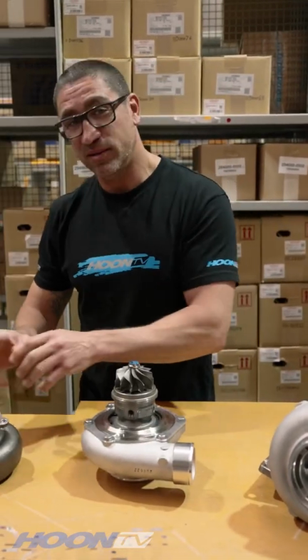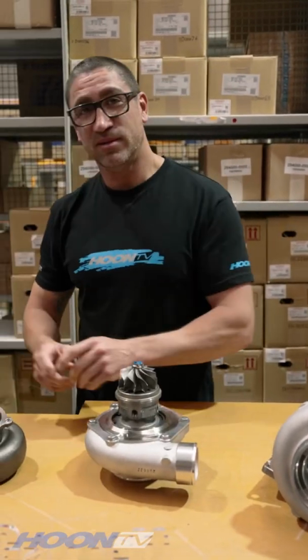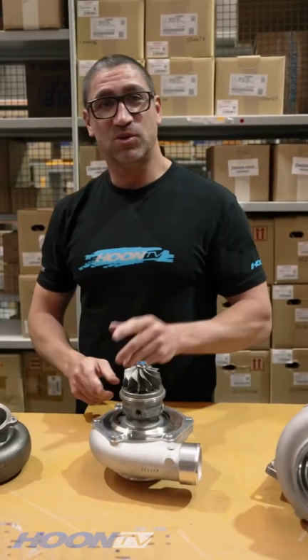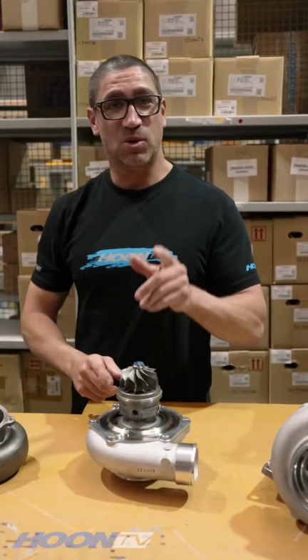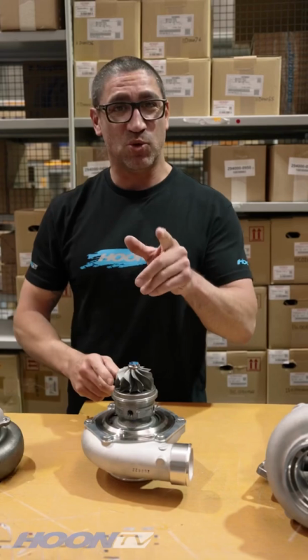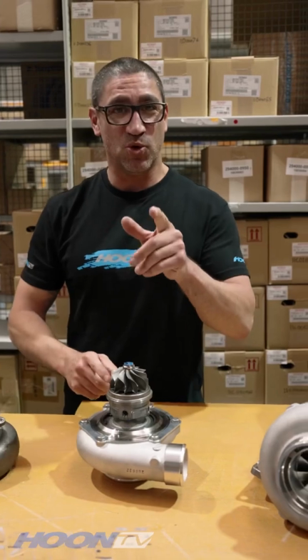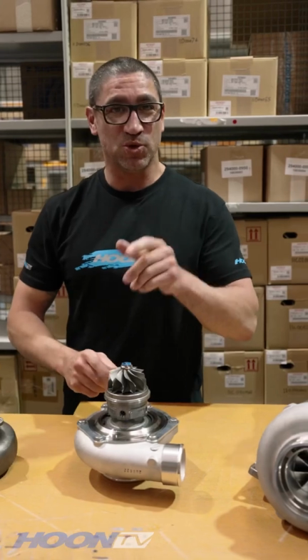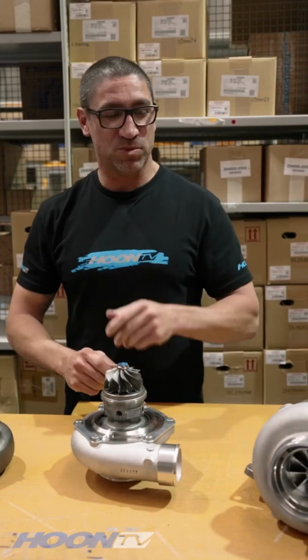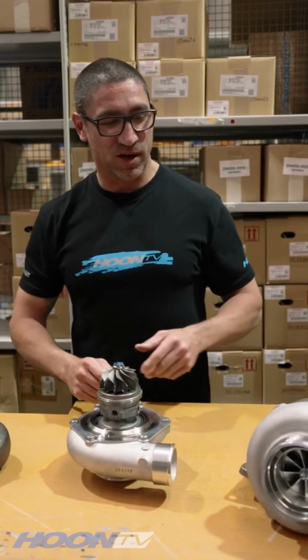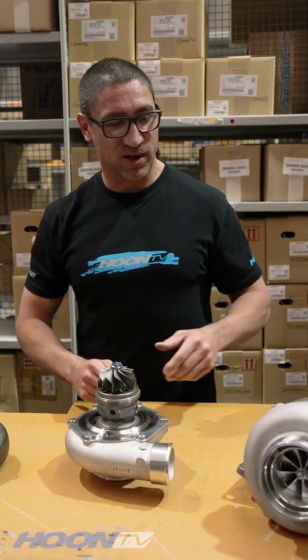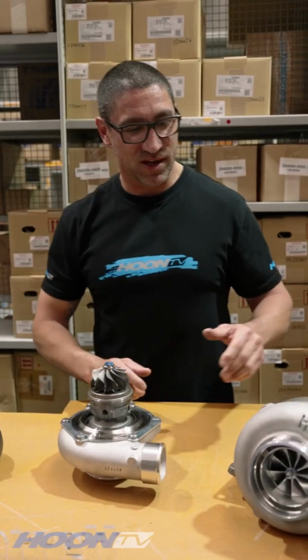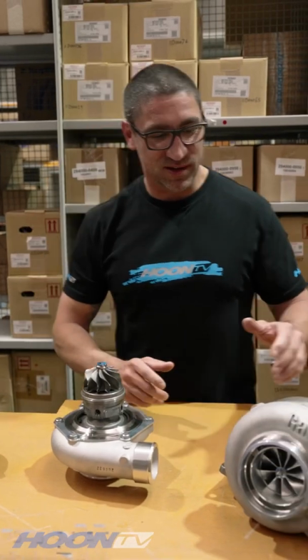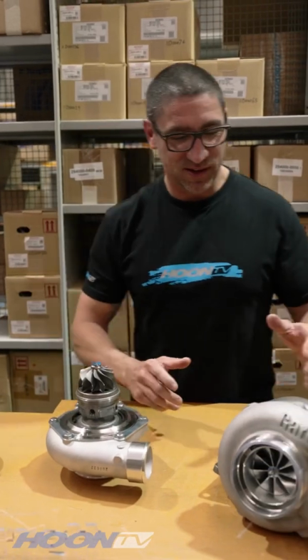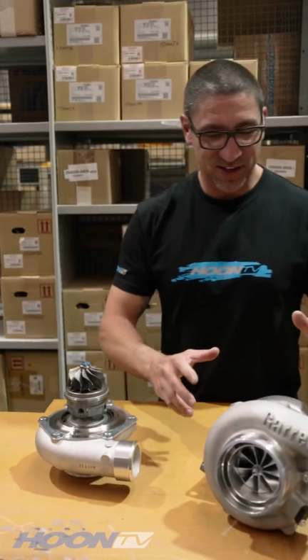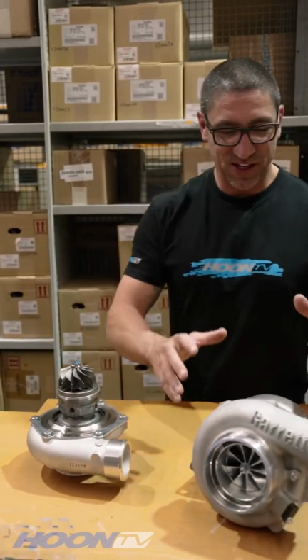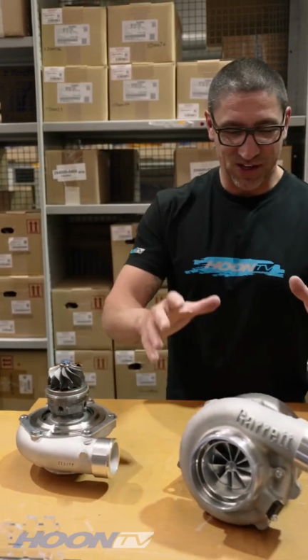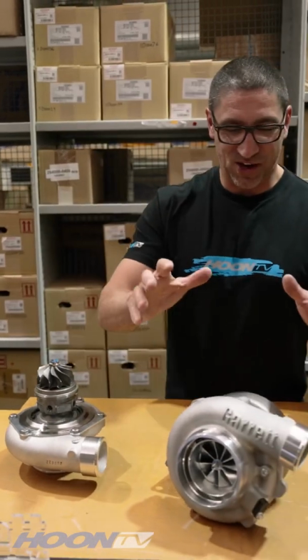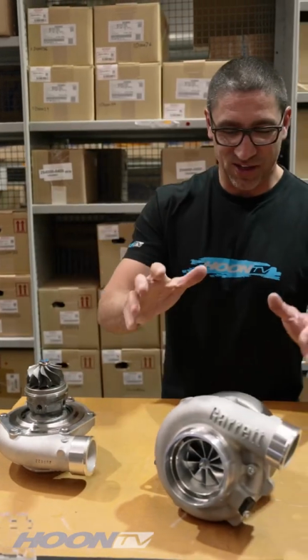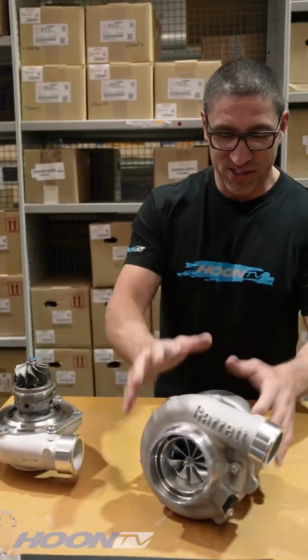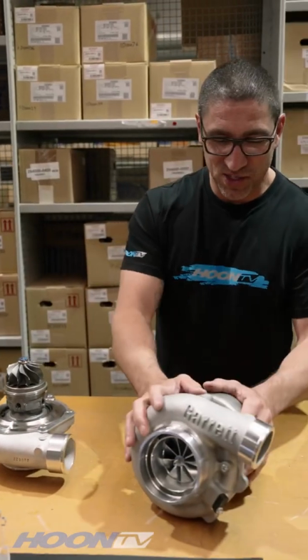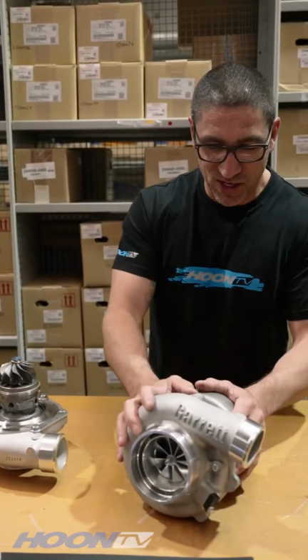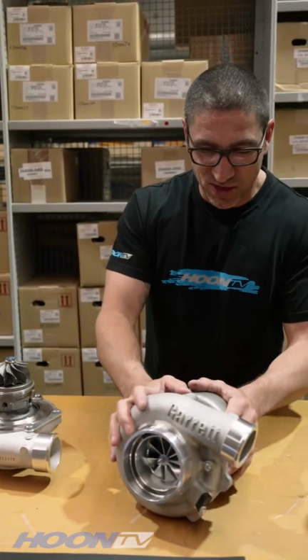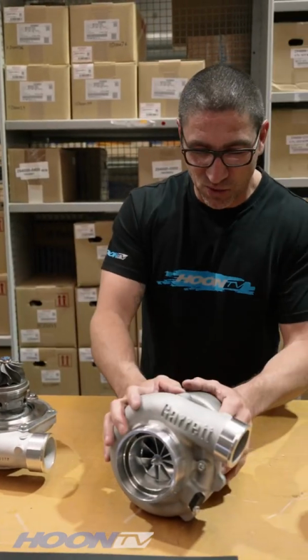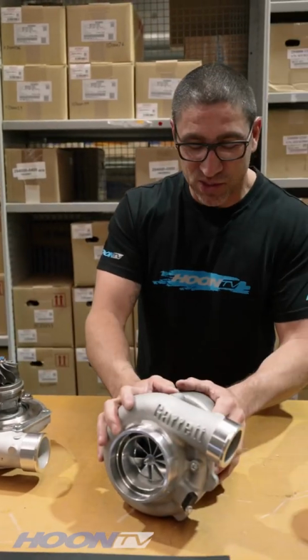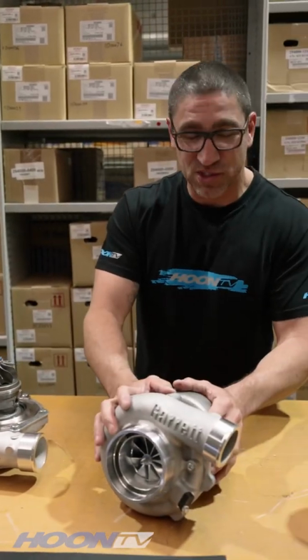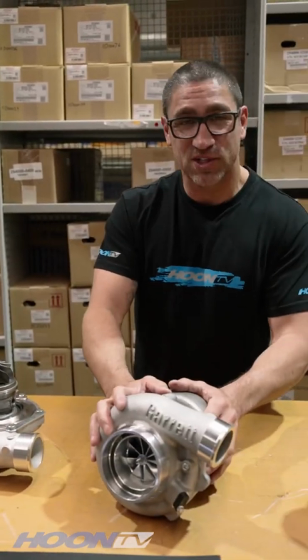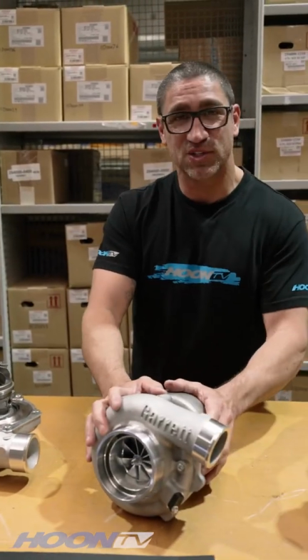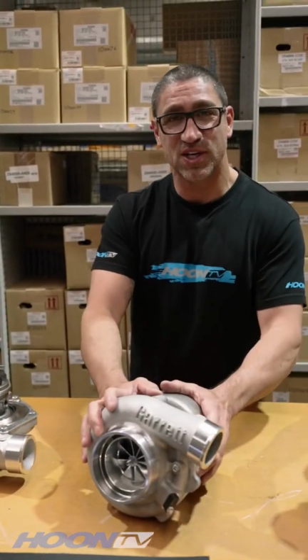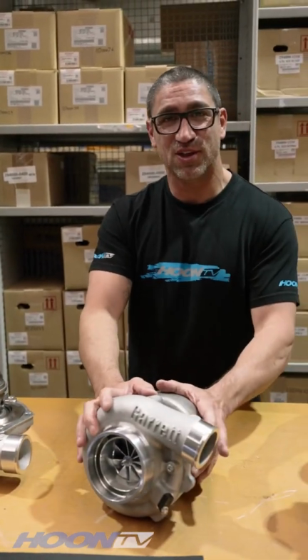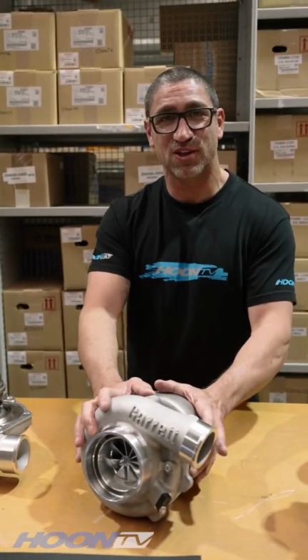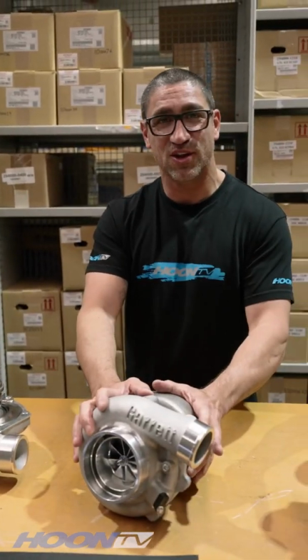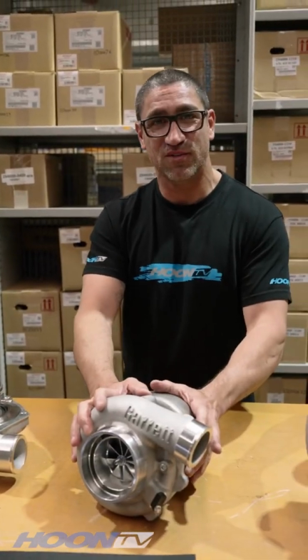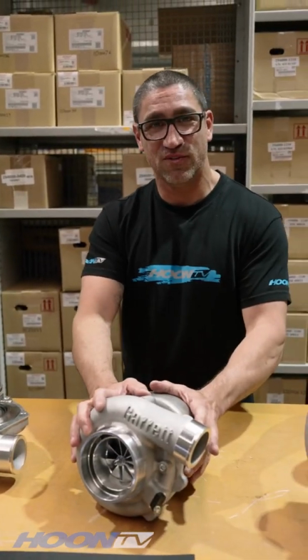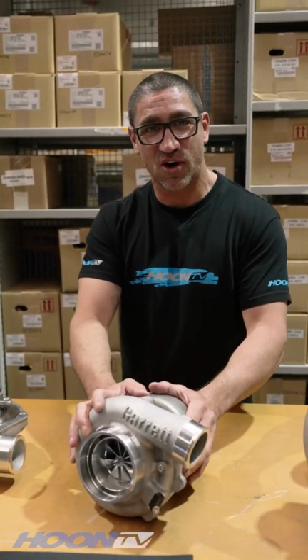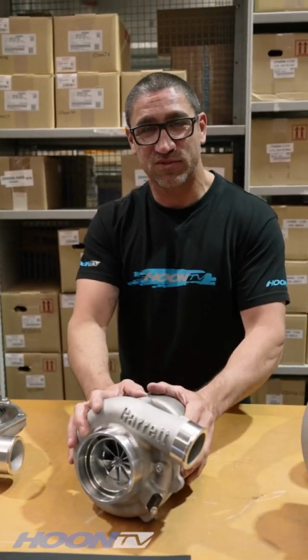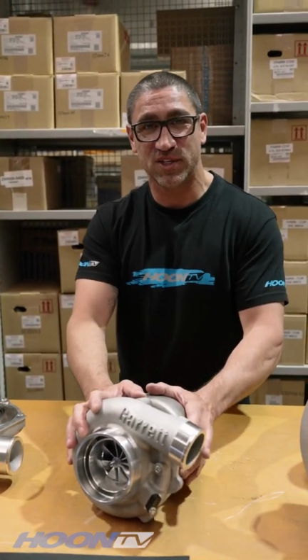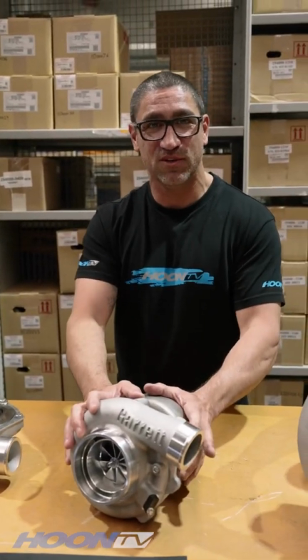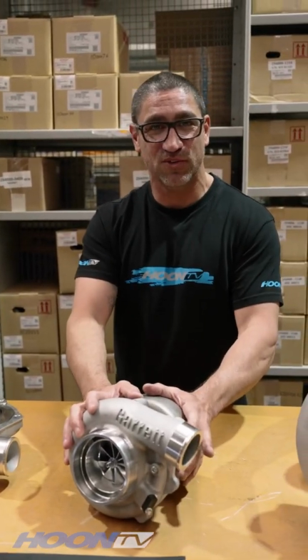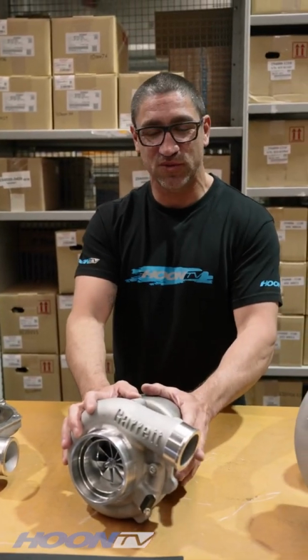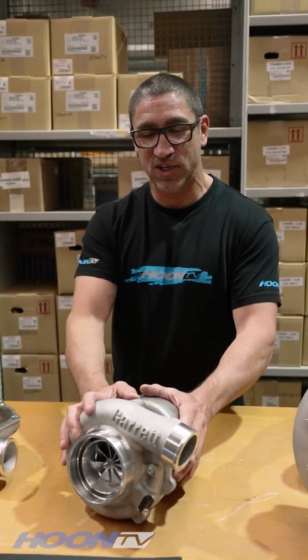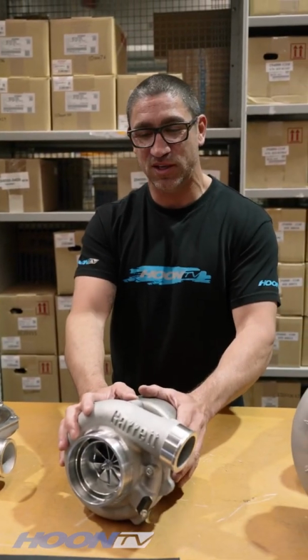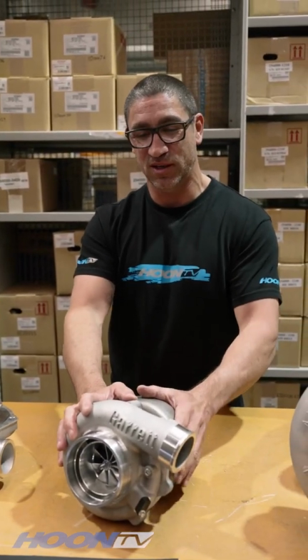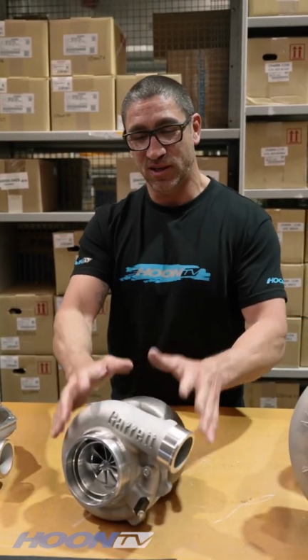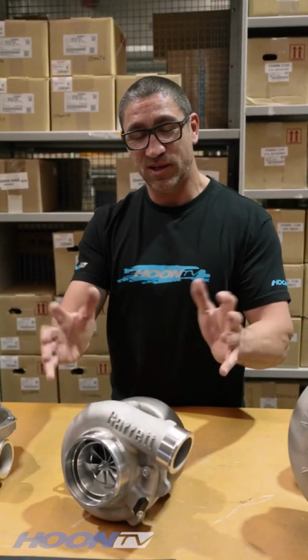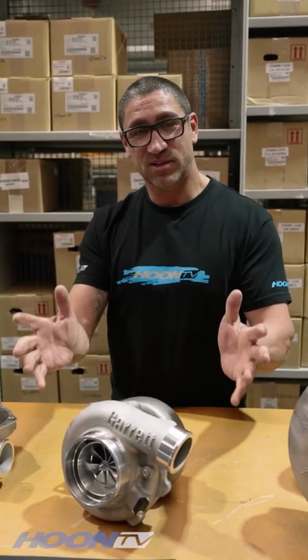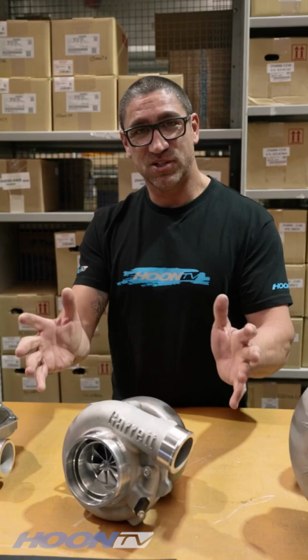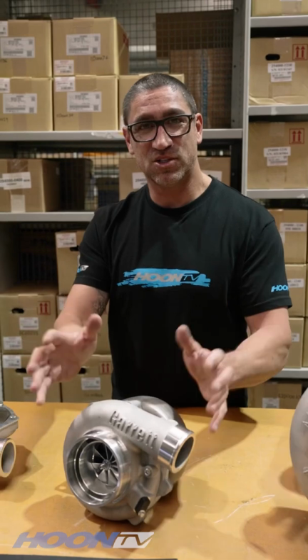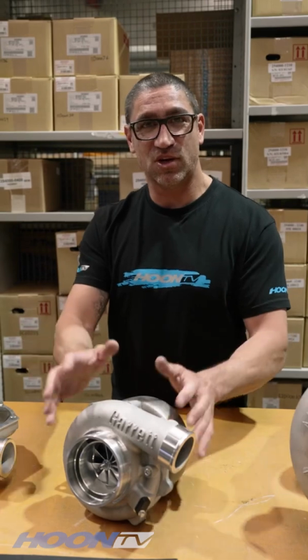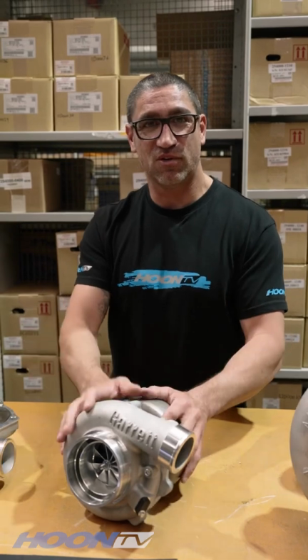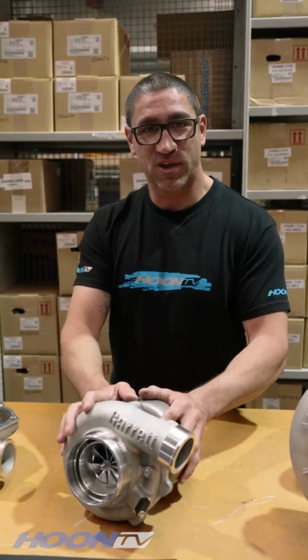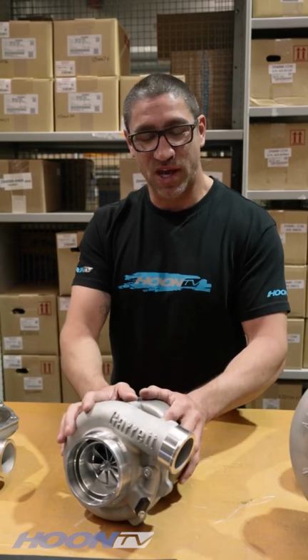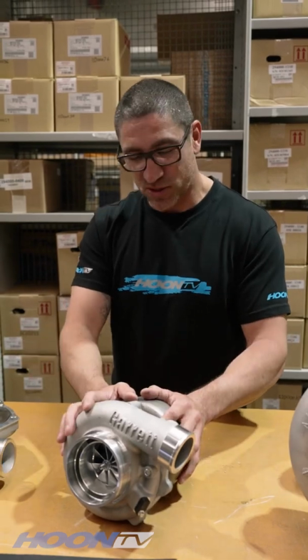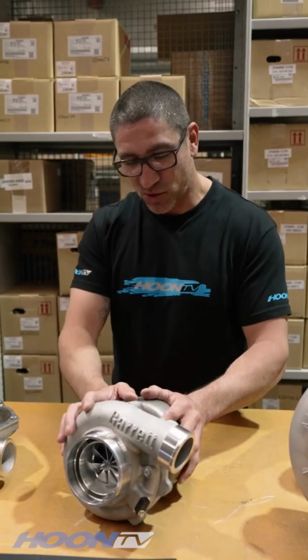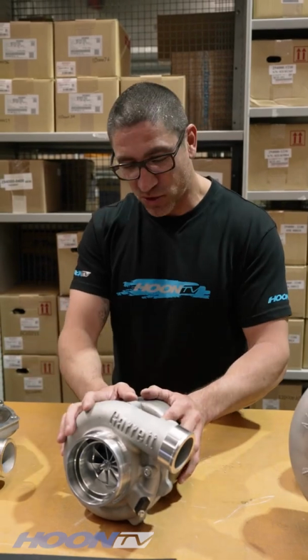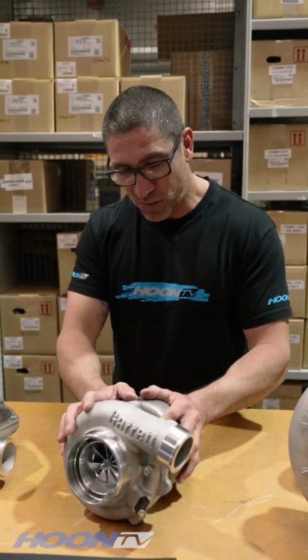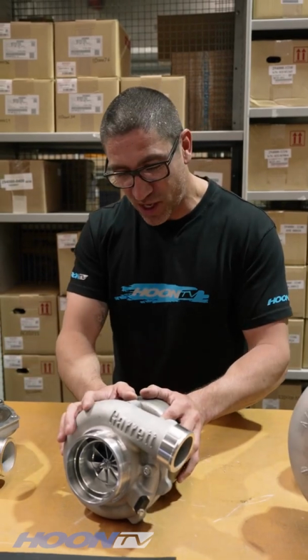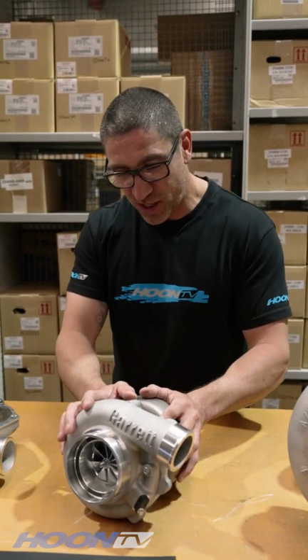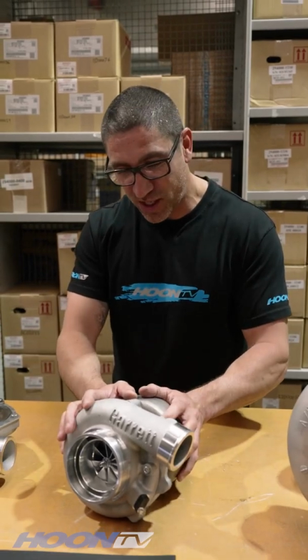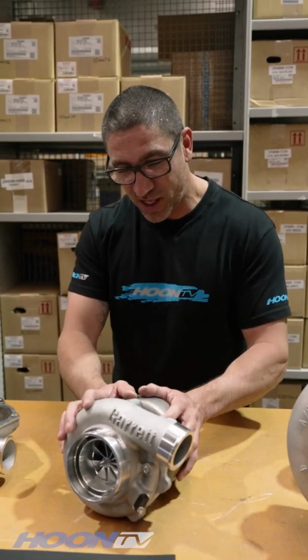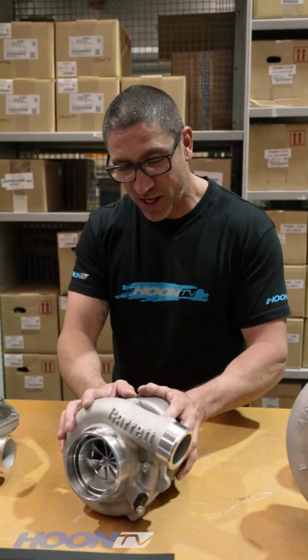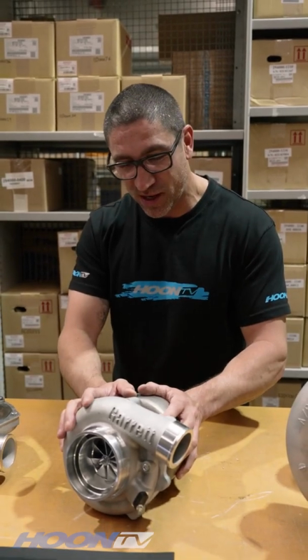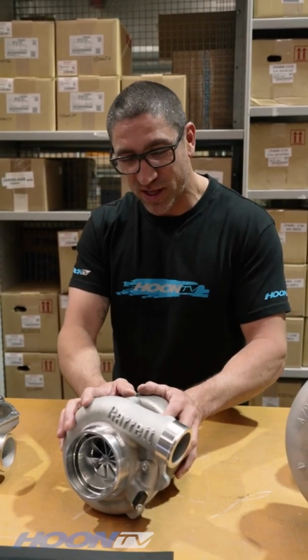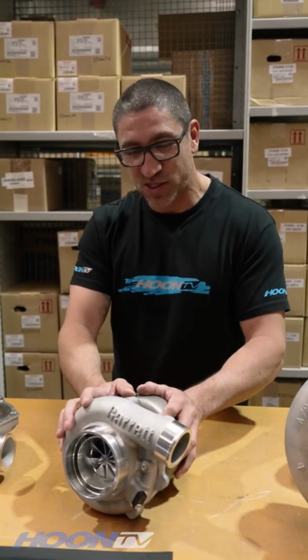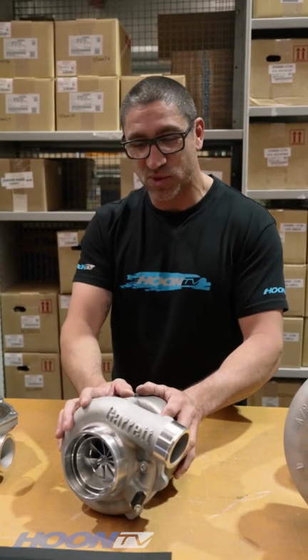If you want more horsepower again, you can go to this here, which is a G35 1050. Just over 1,000 horsepower you can get out of these ones.